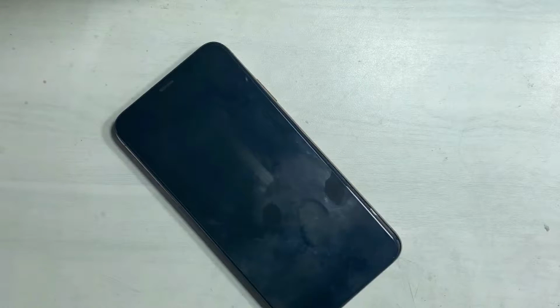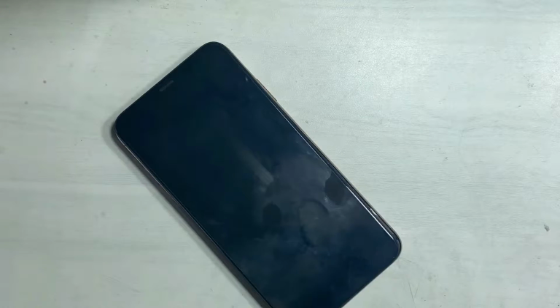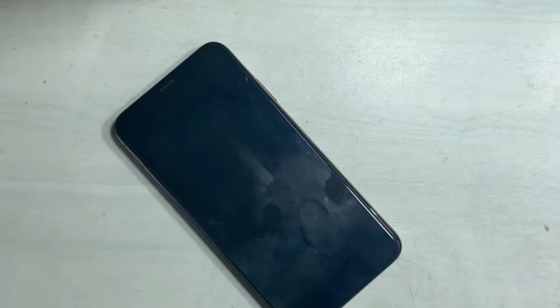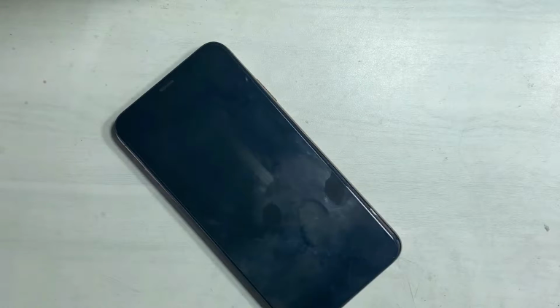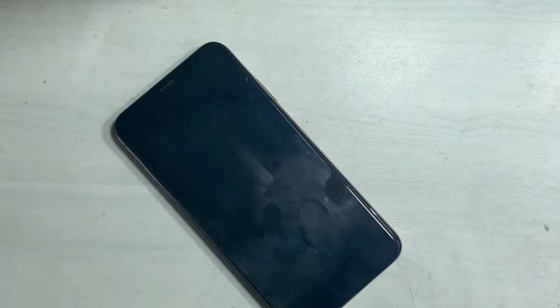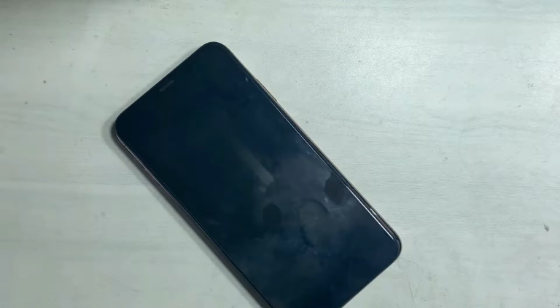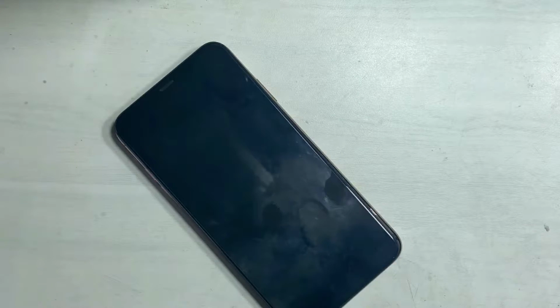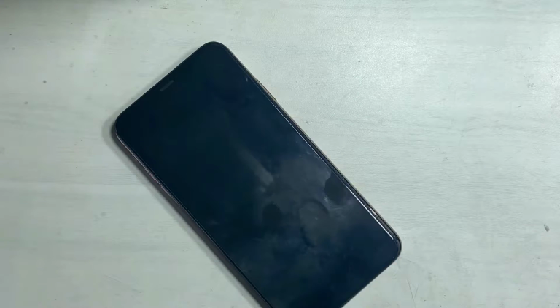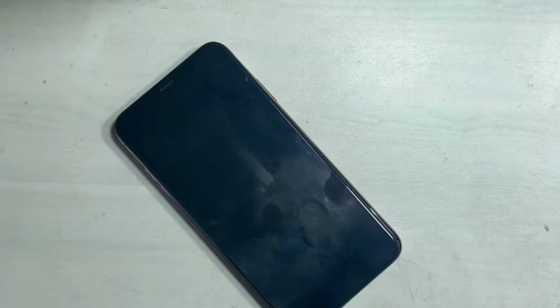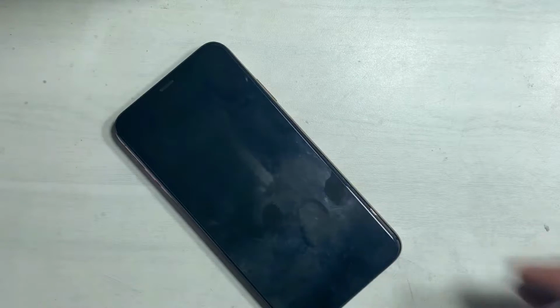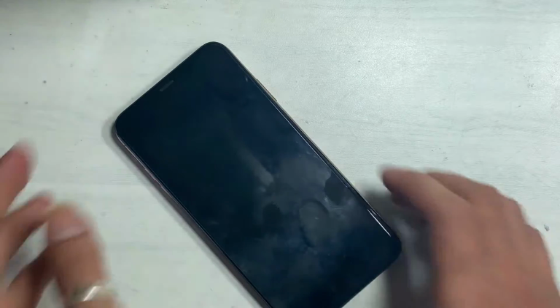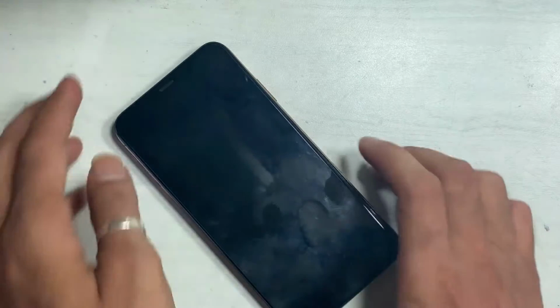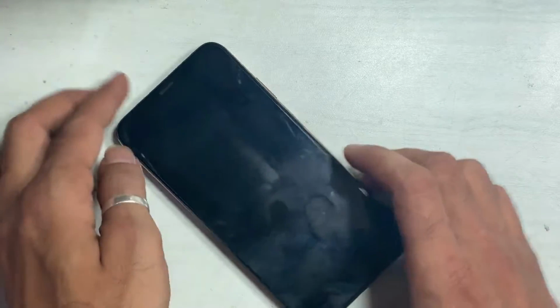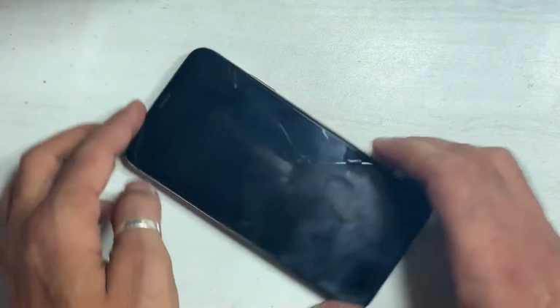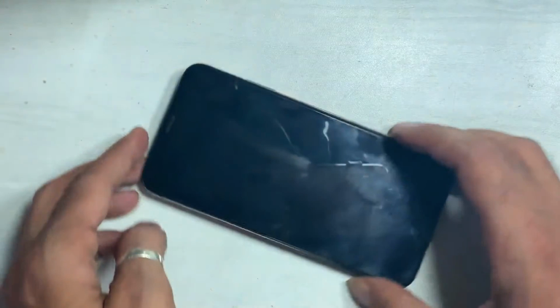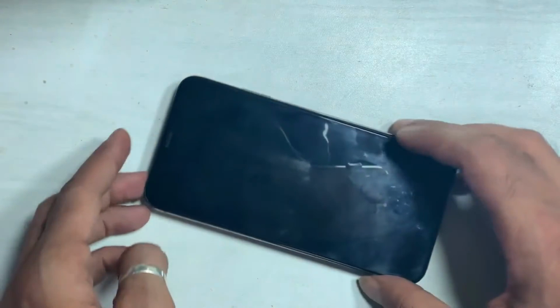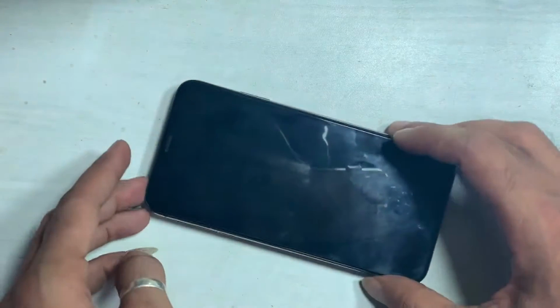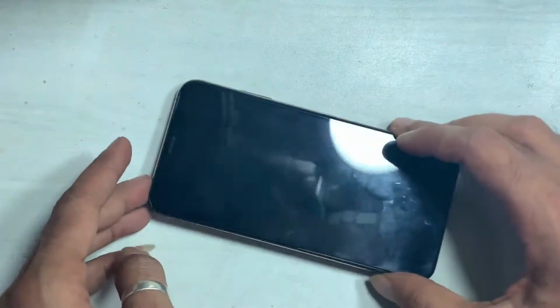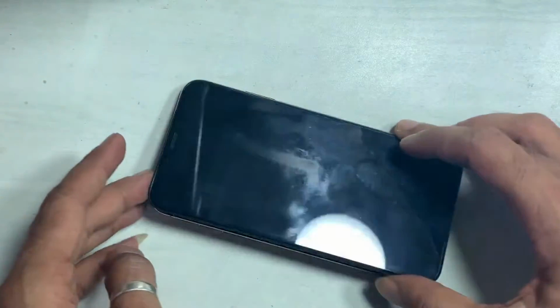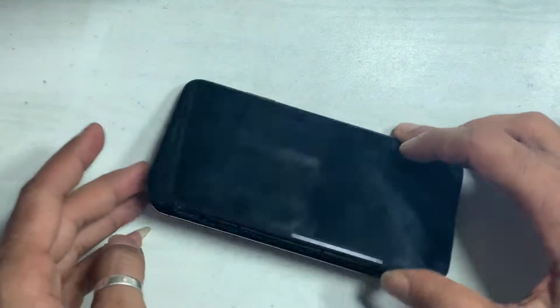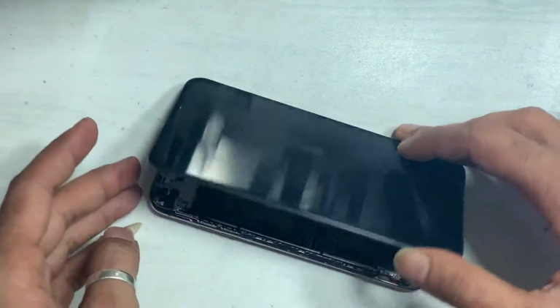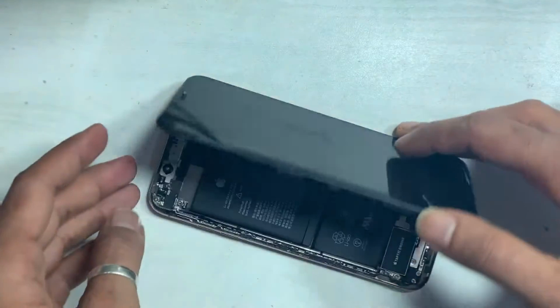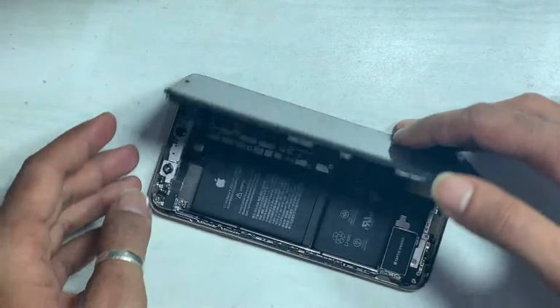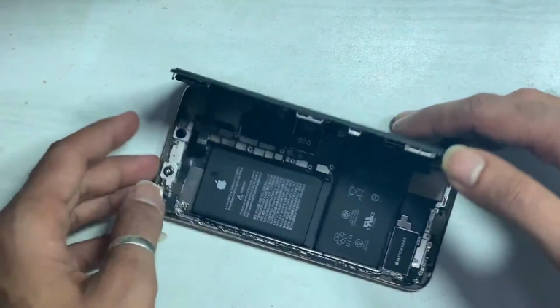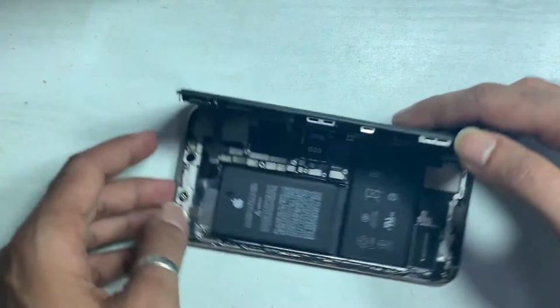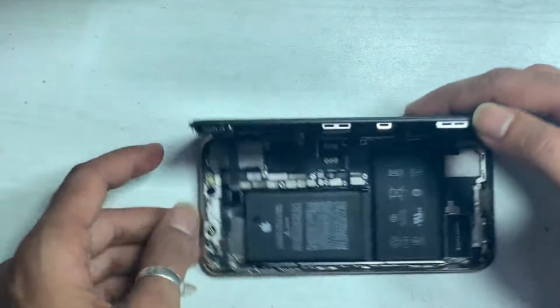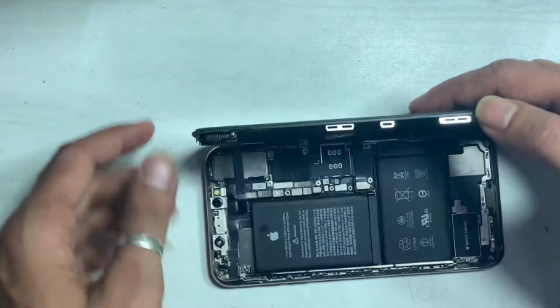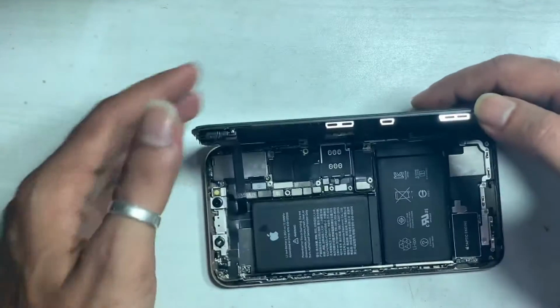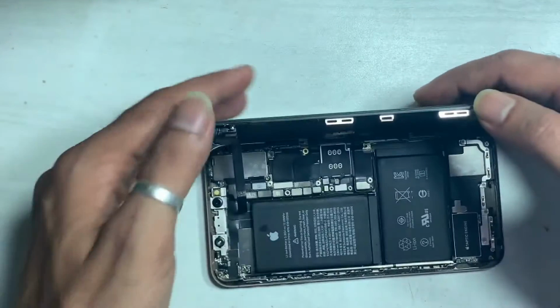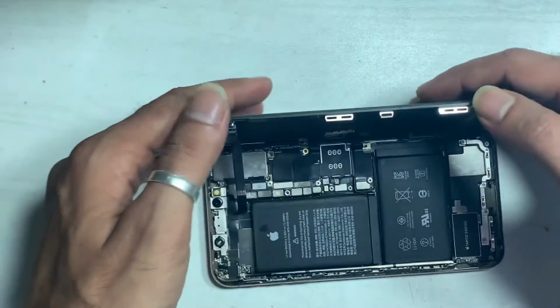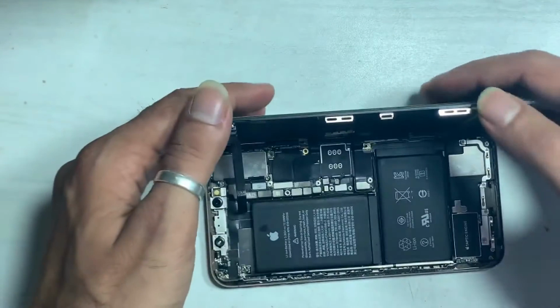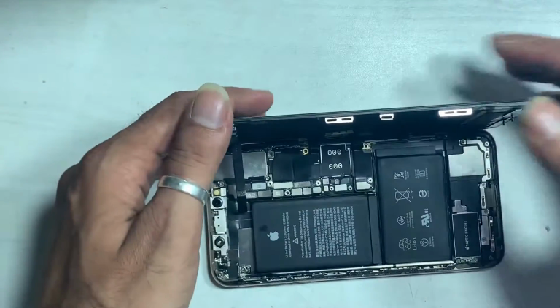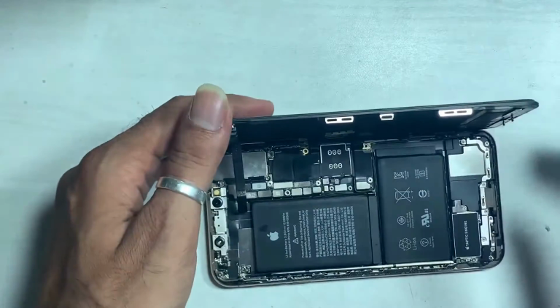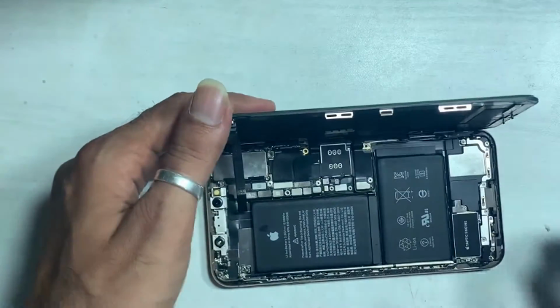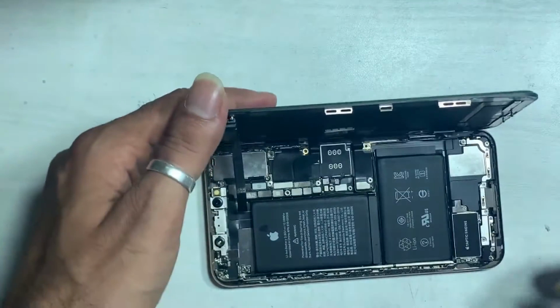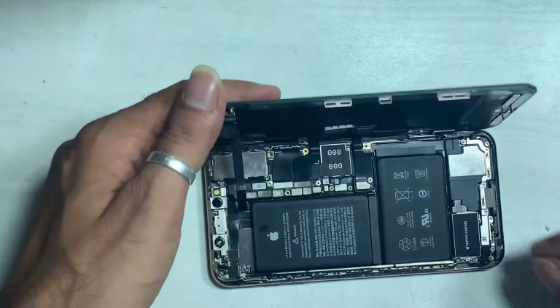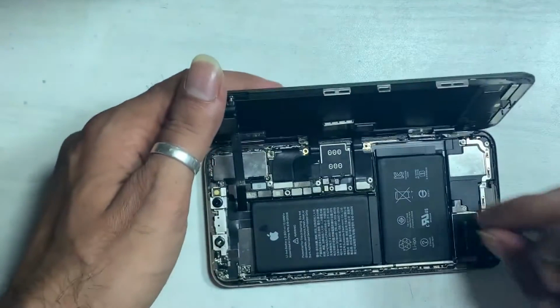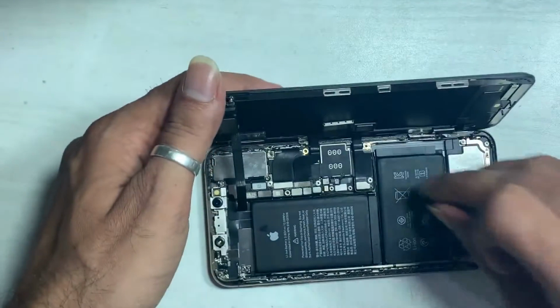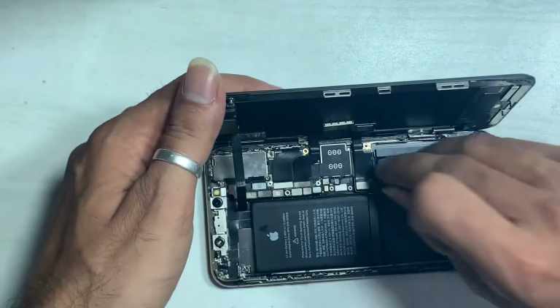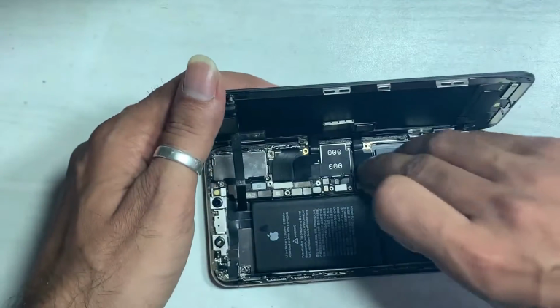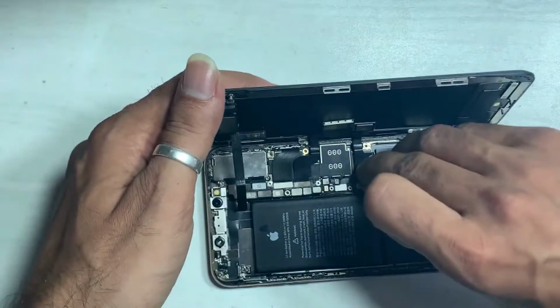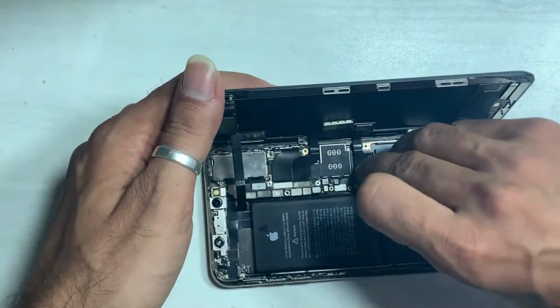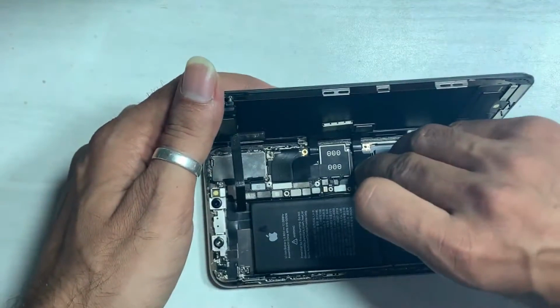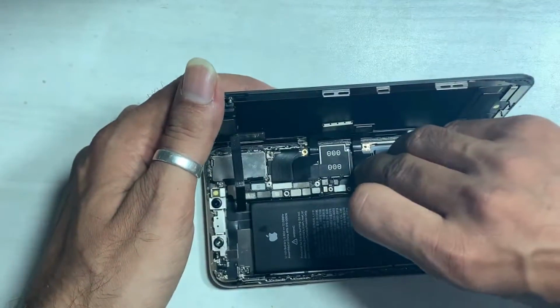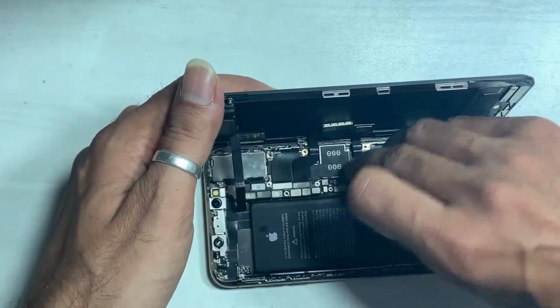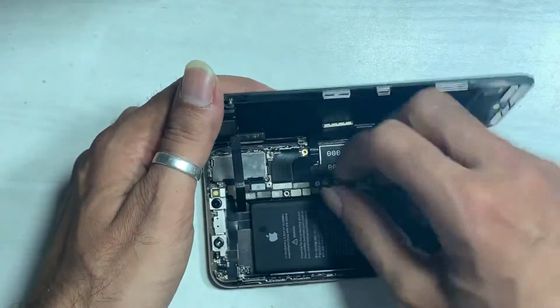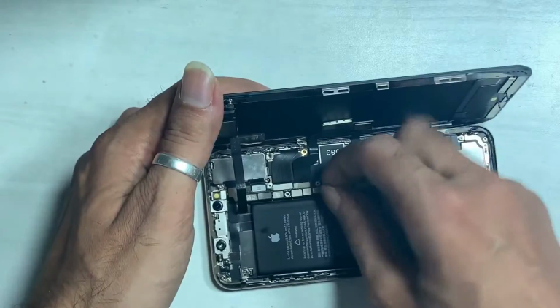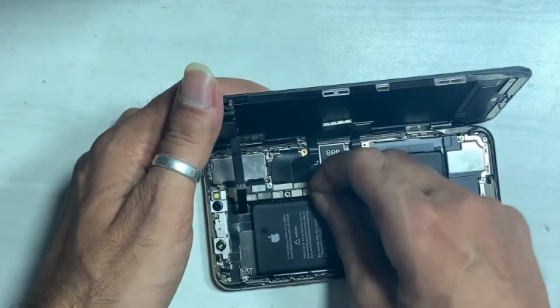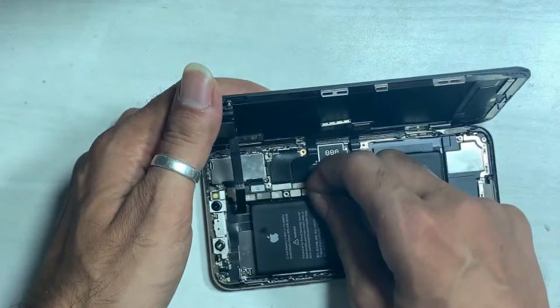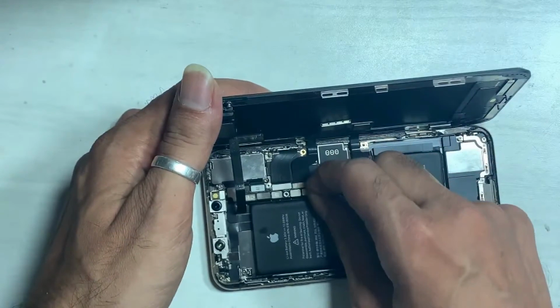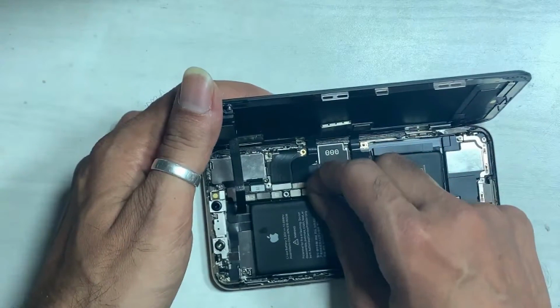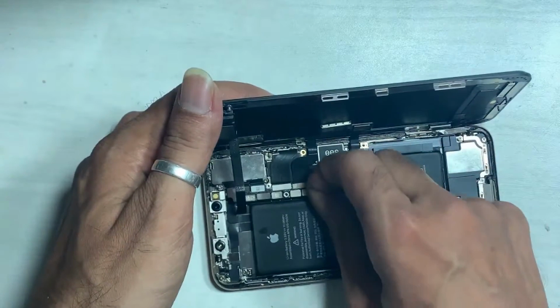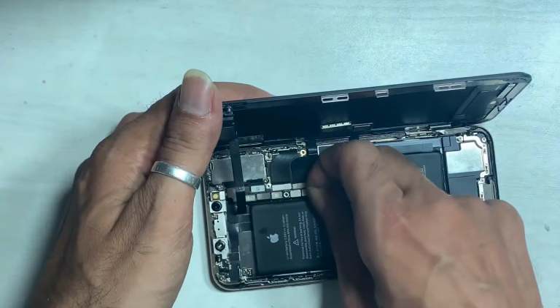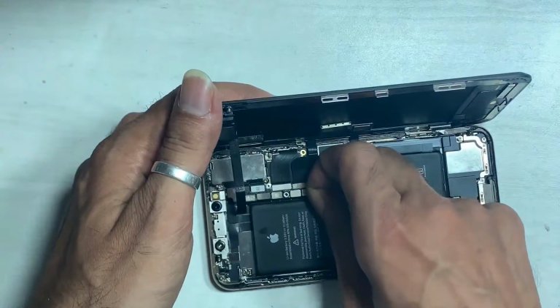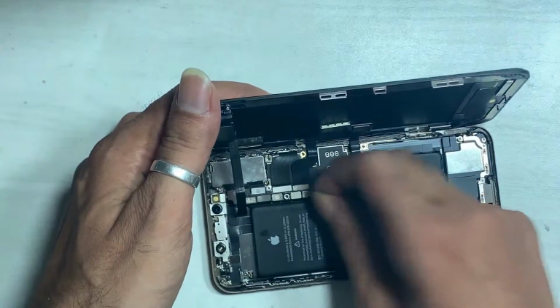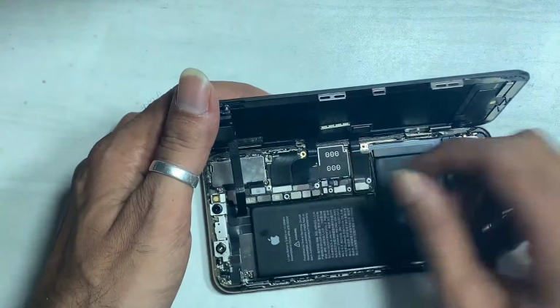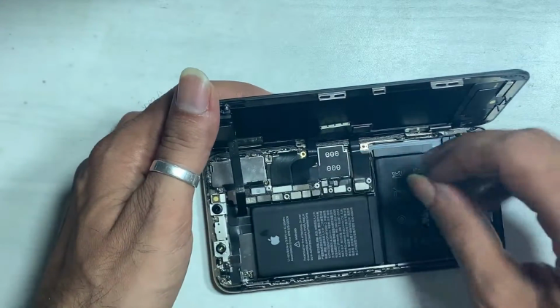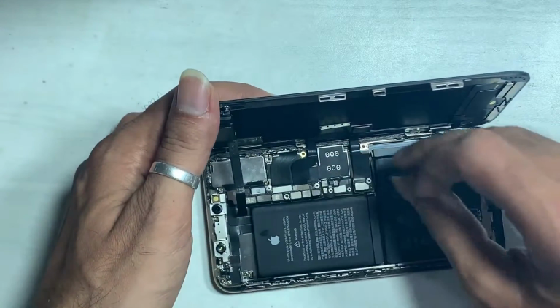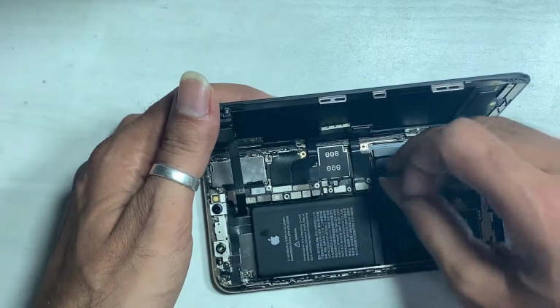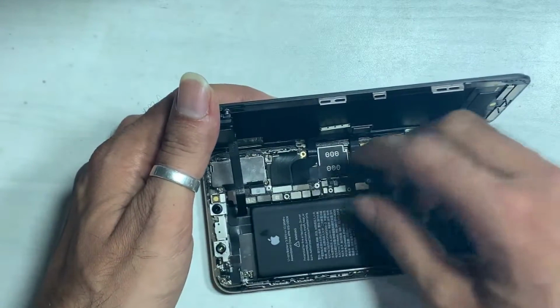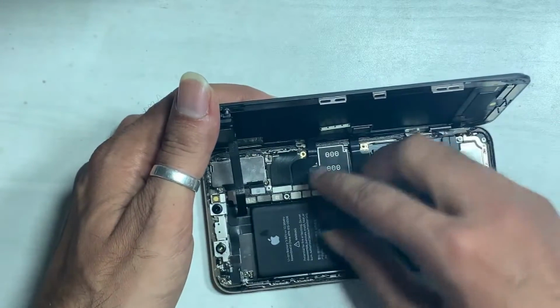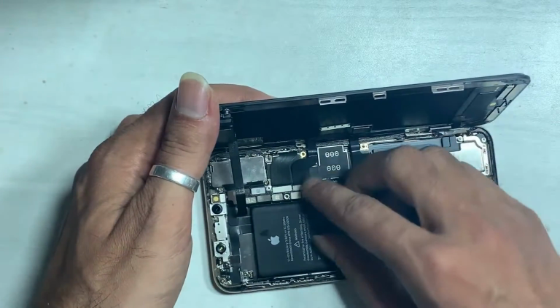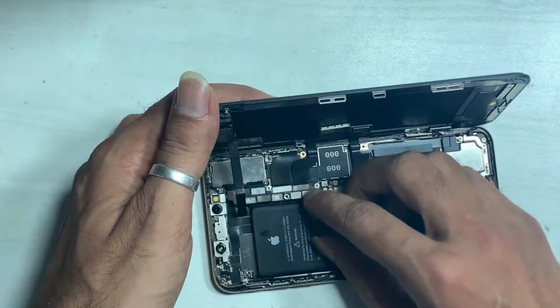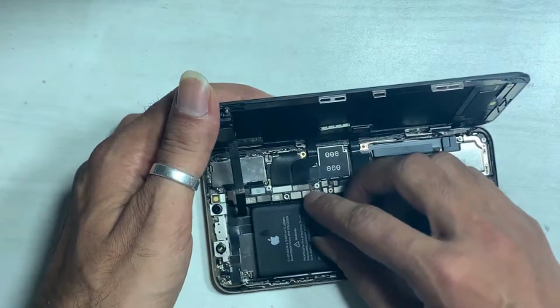Remember, don't forget to remove the battery first, always, before doing any other job.